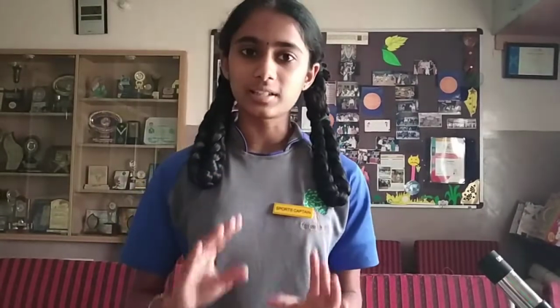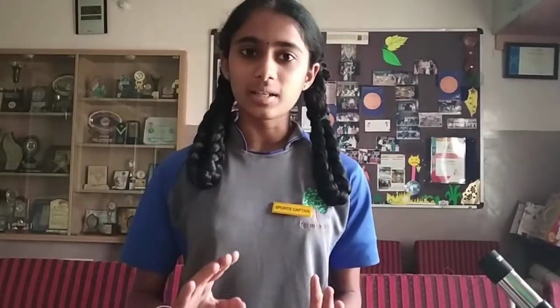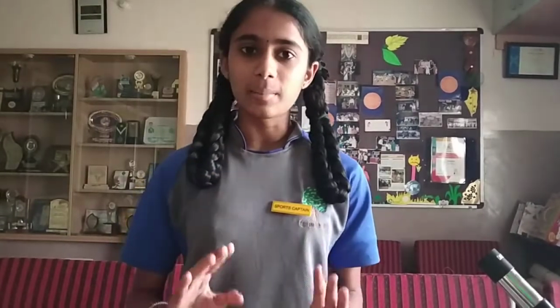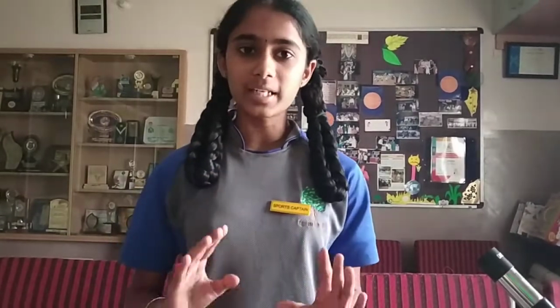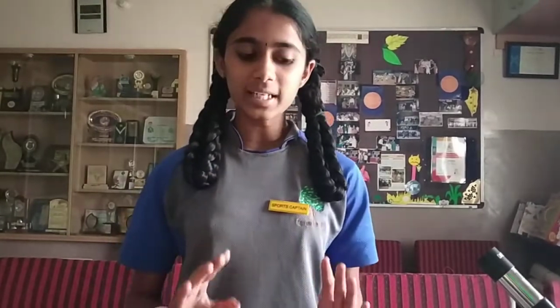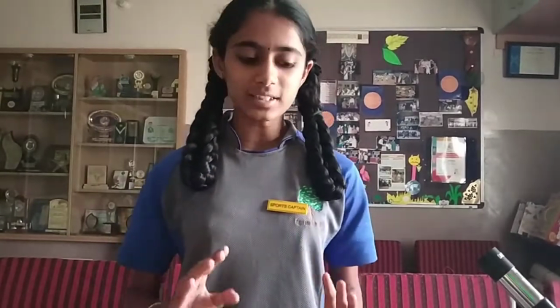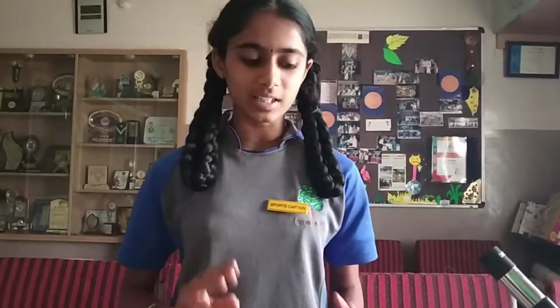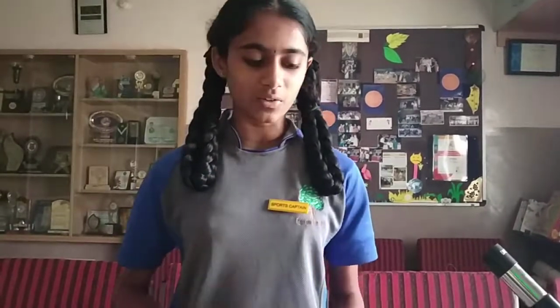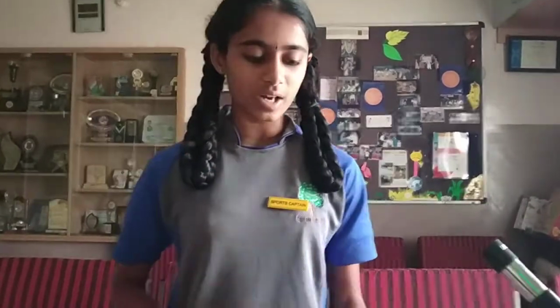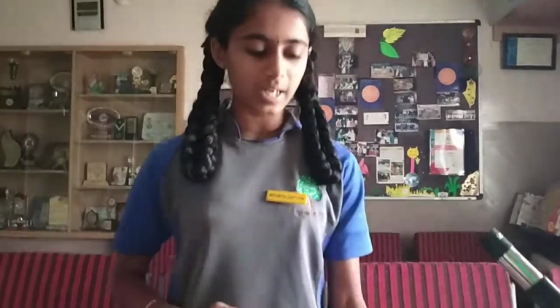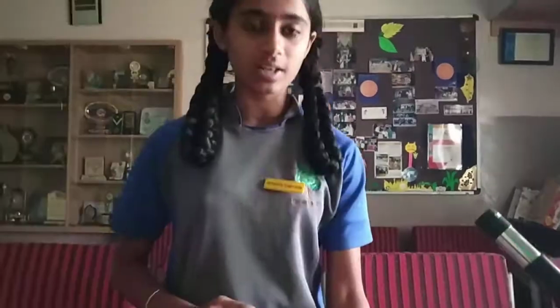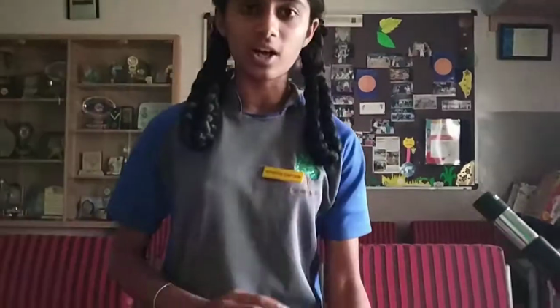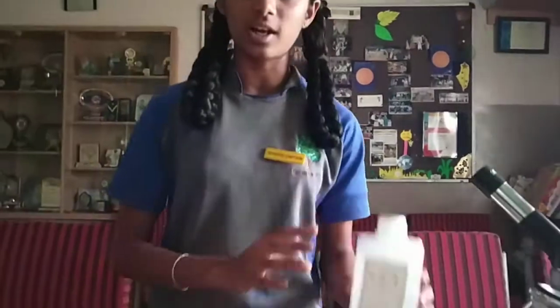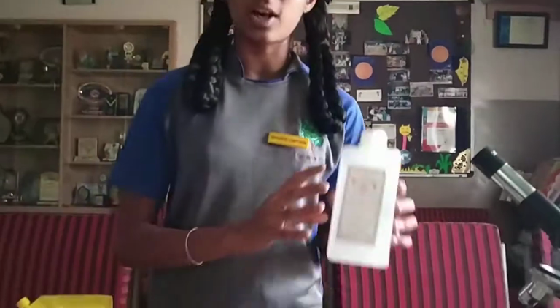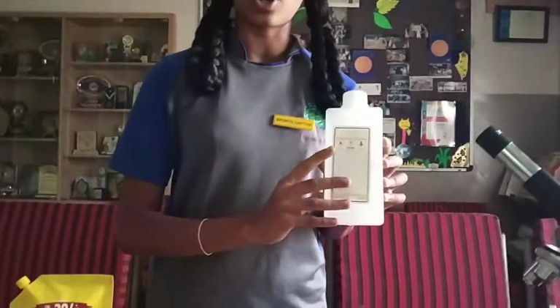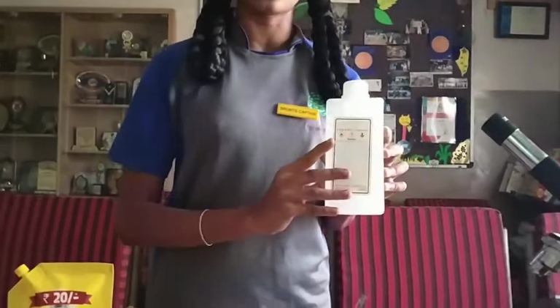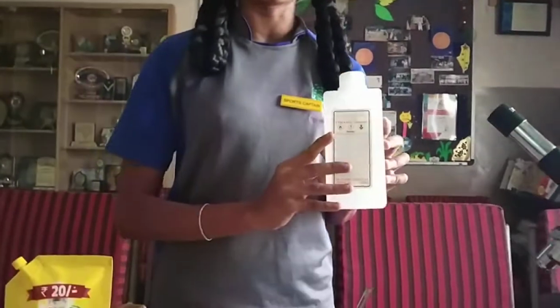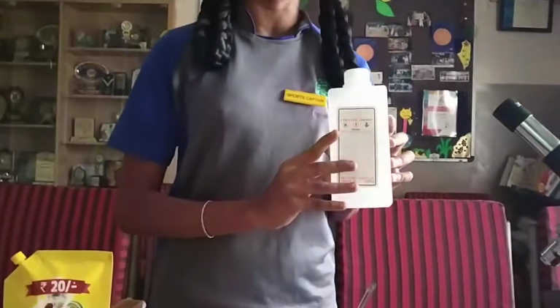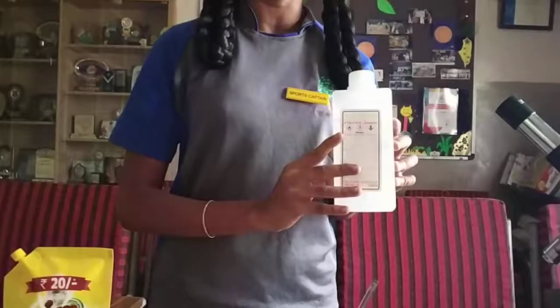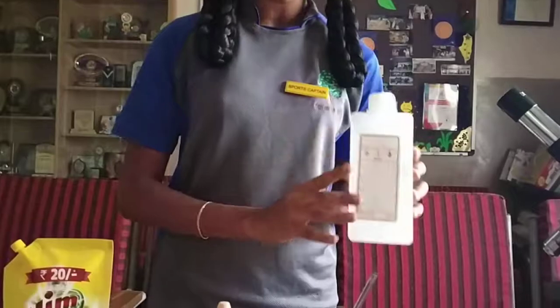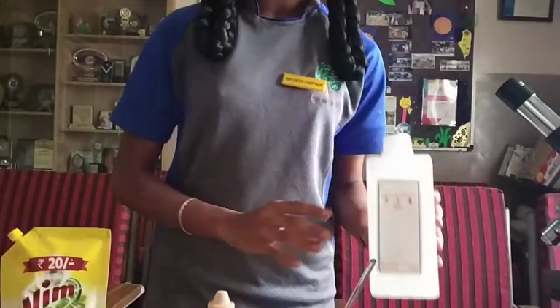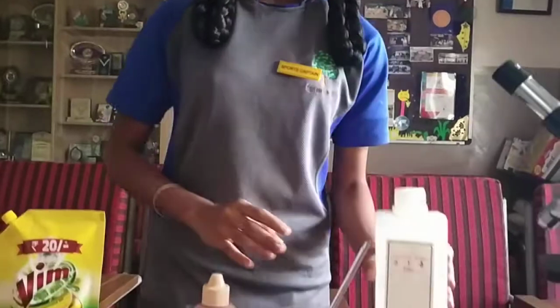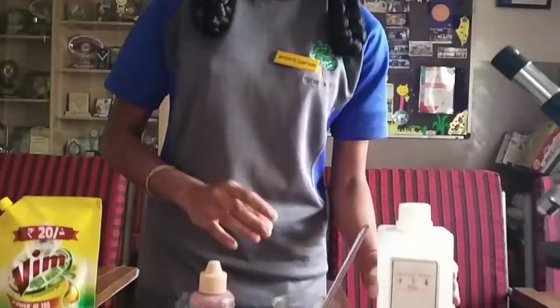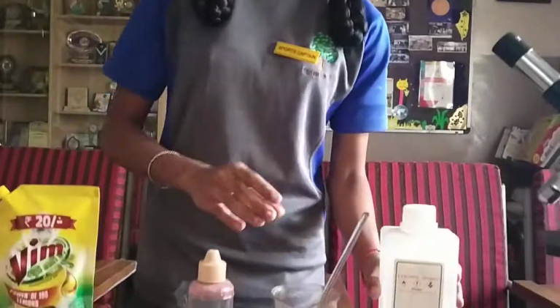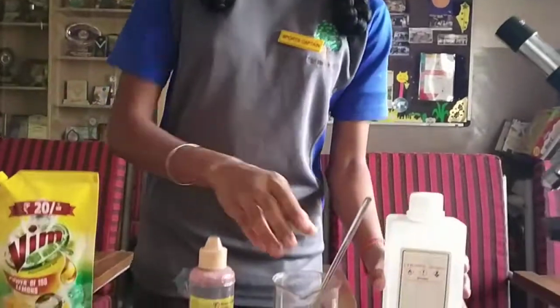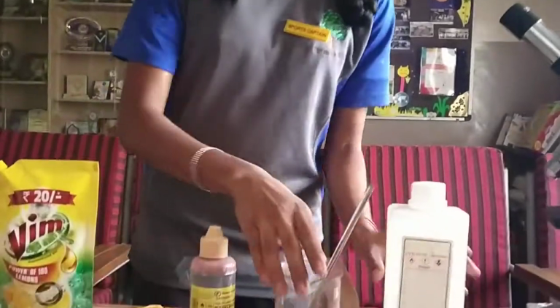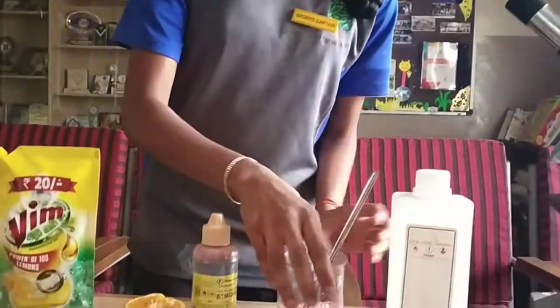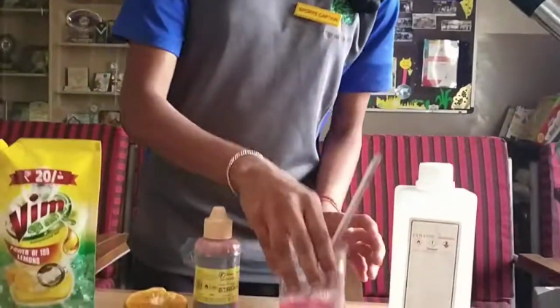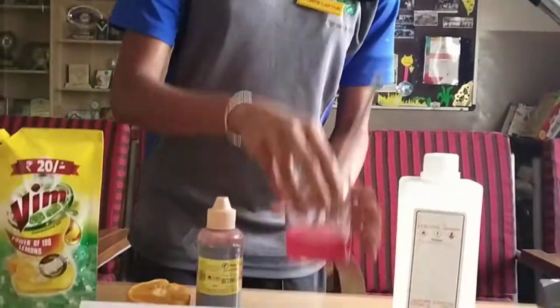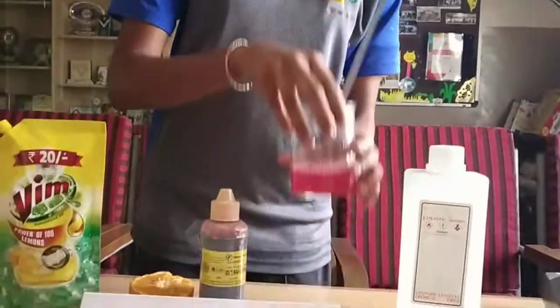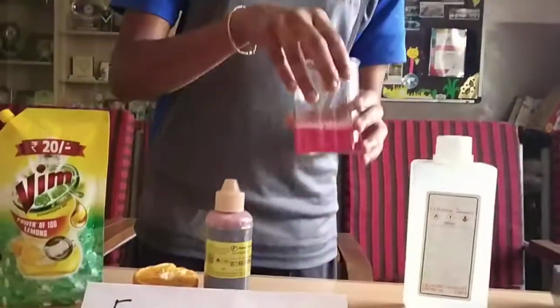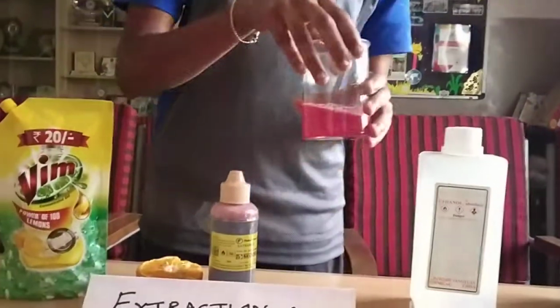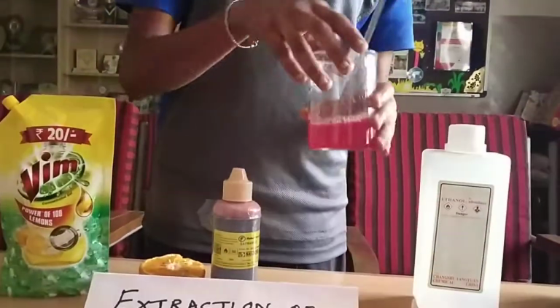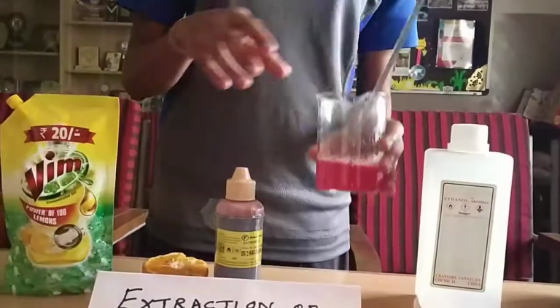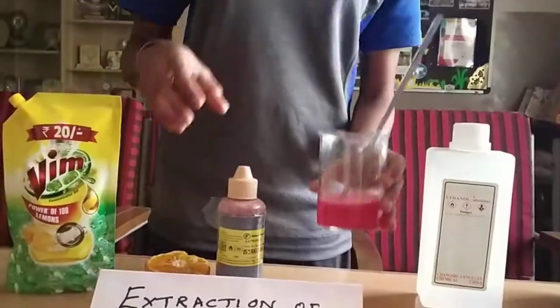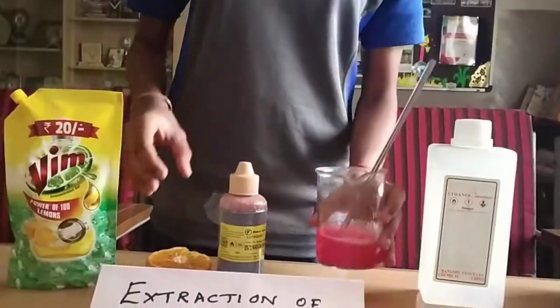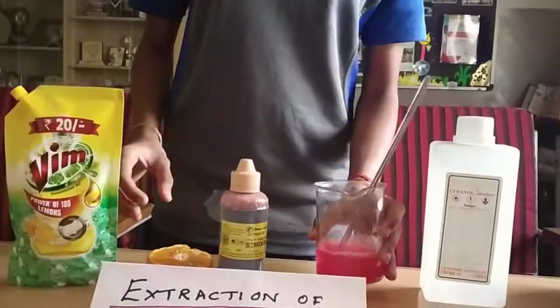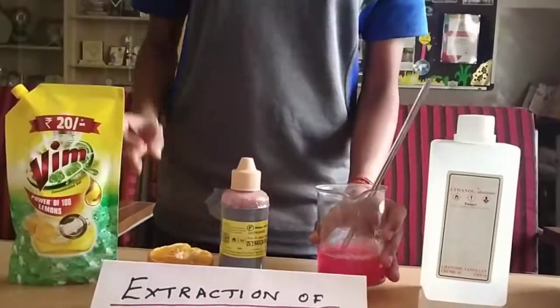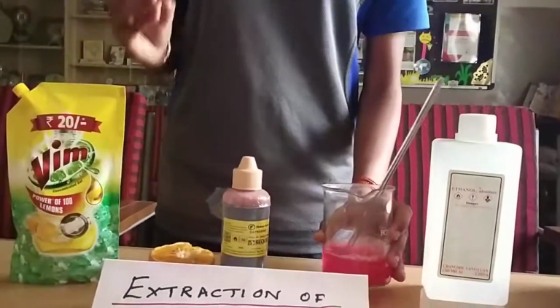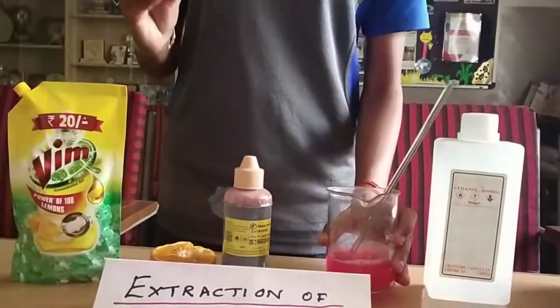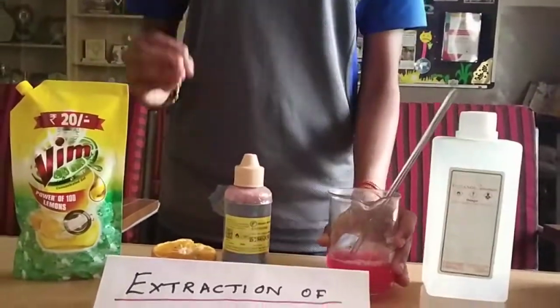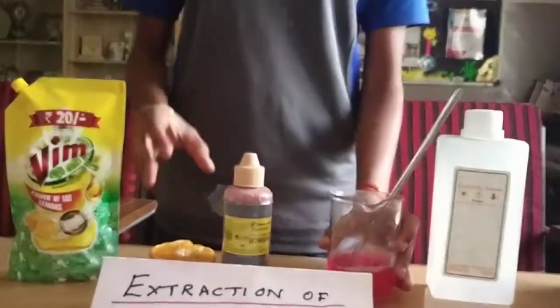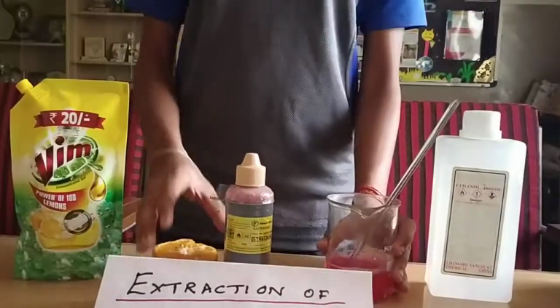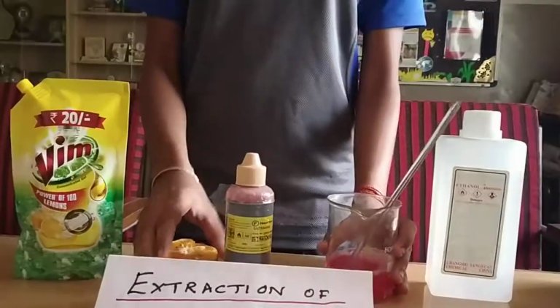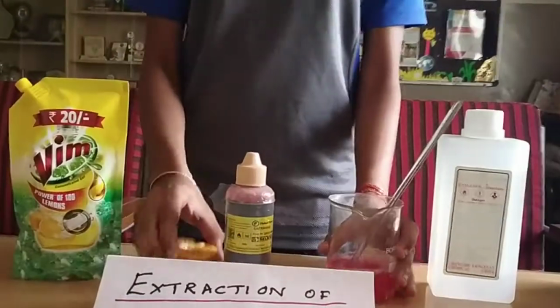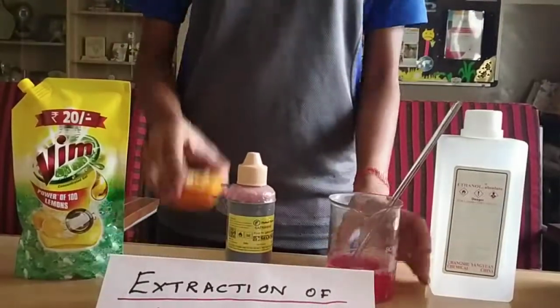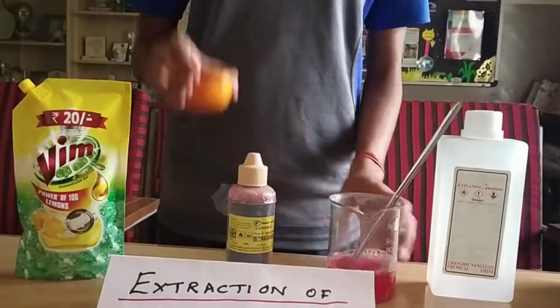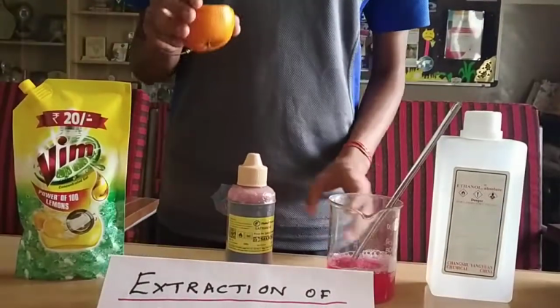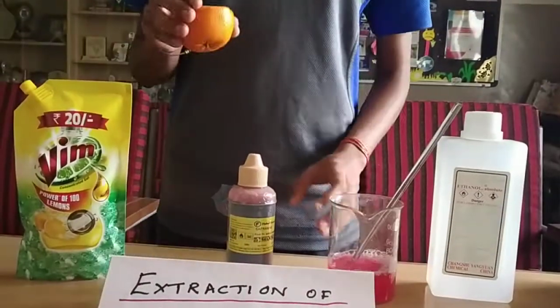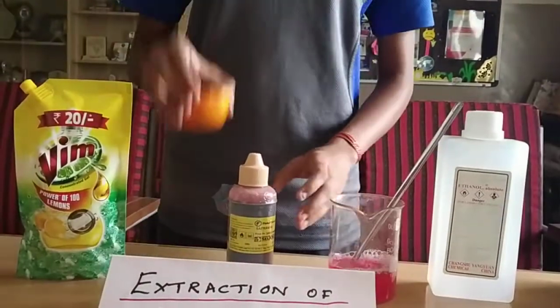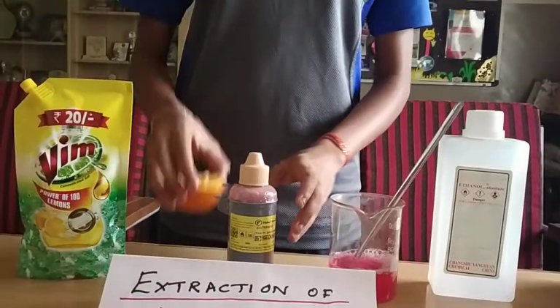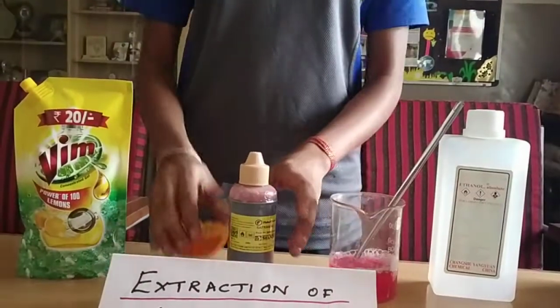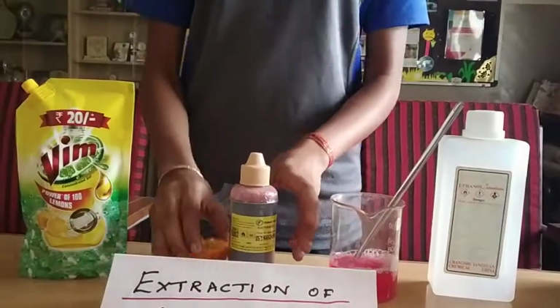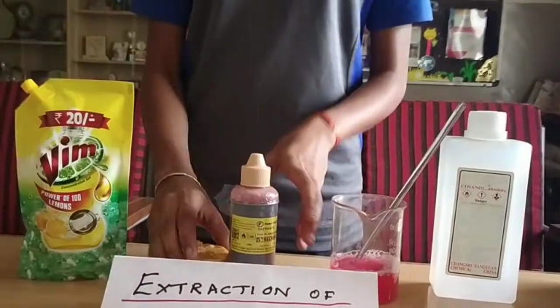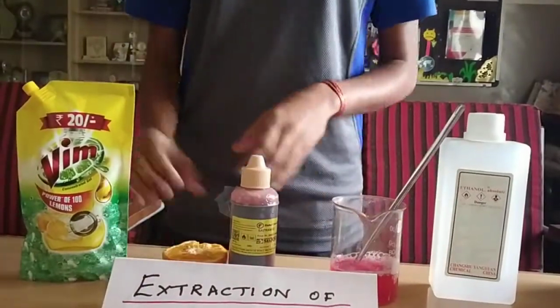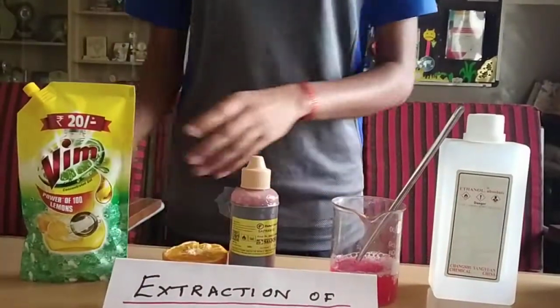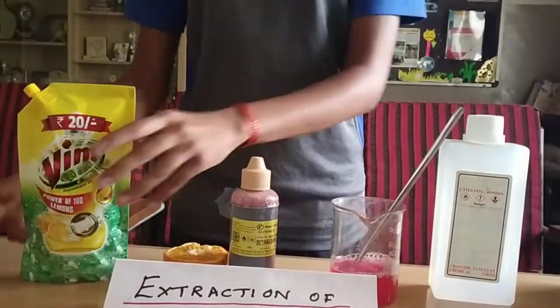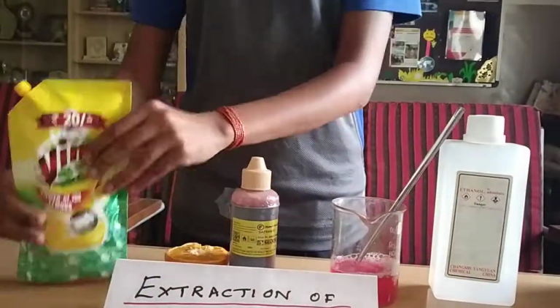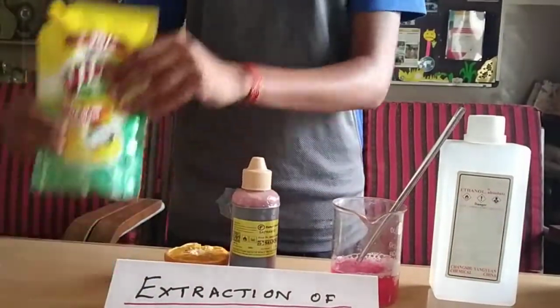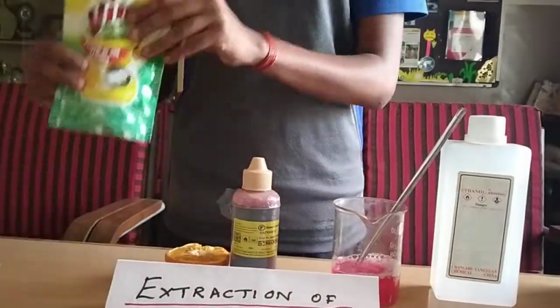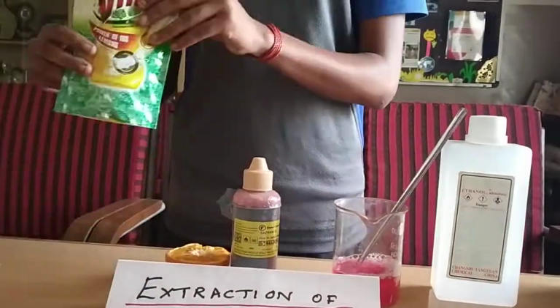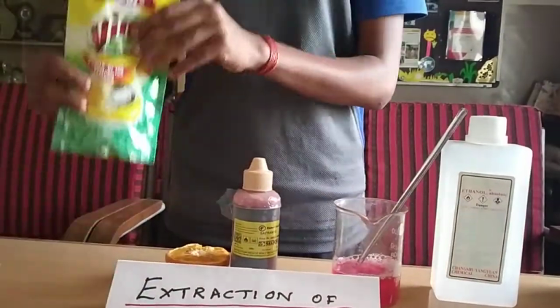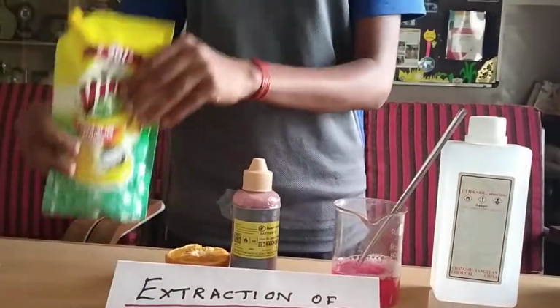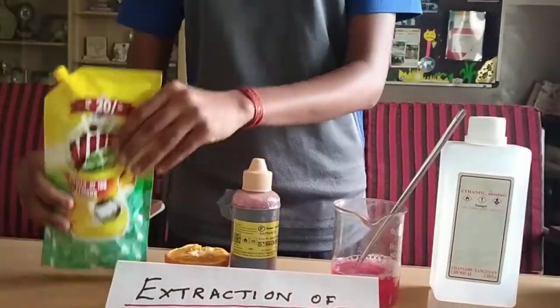The materials required are alcohol, a glass beaker, salt, fruit juice, and a liquid soap.